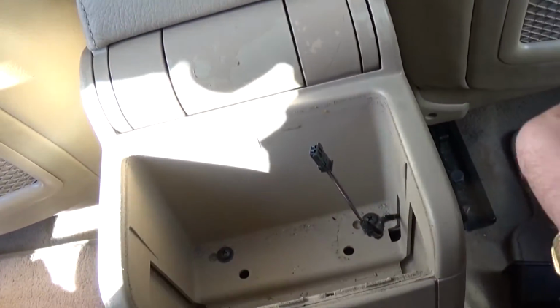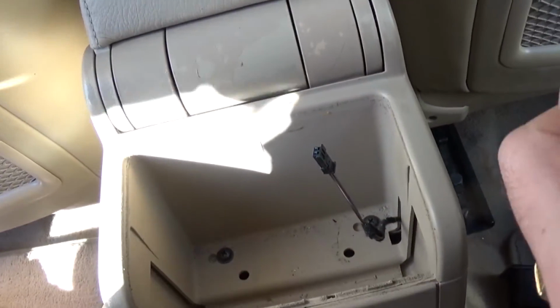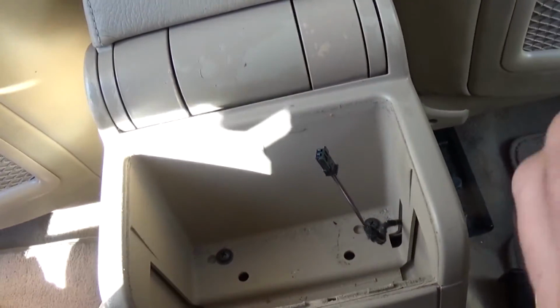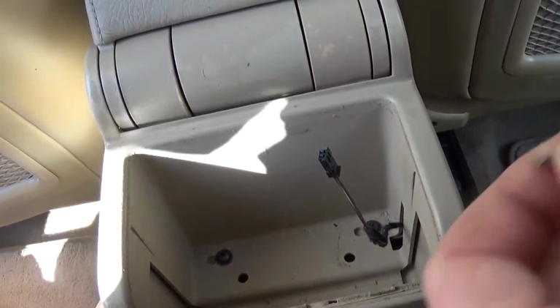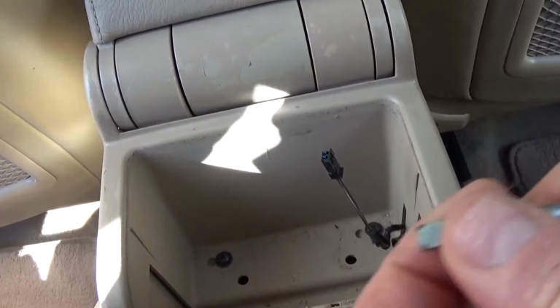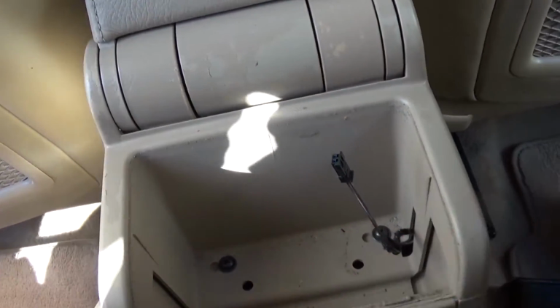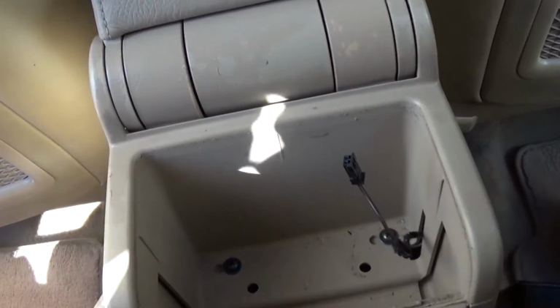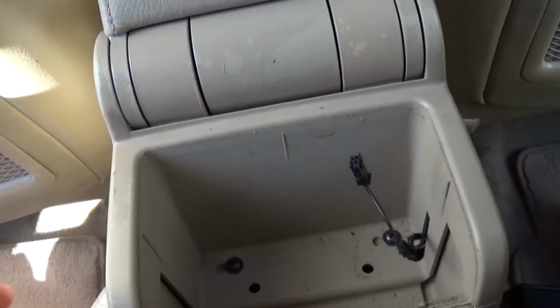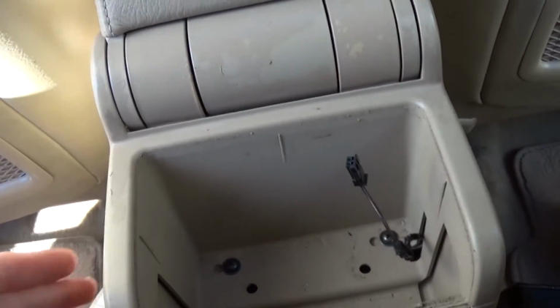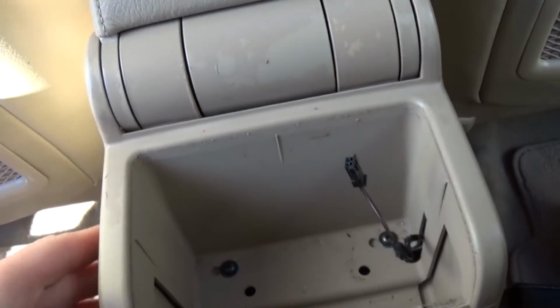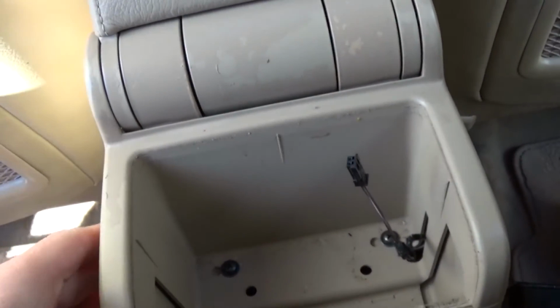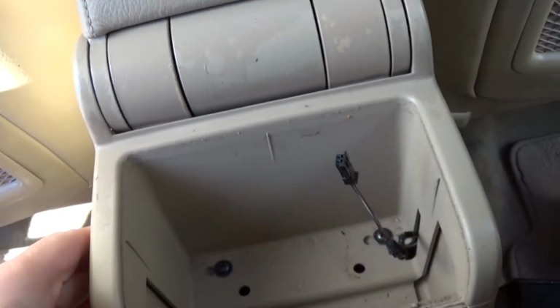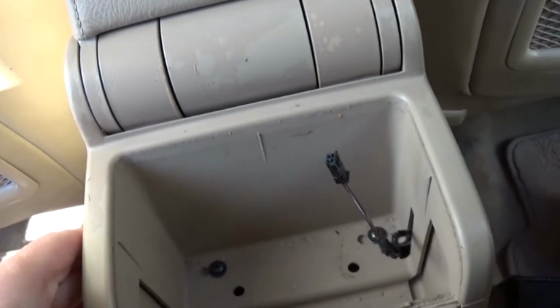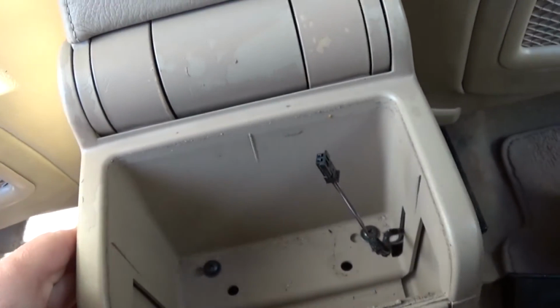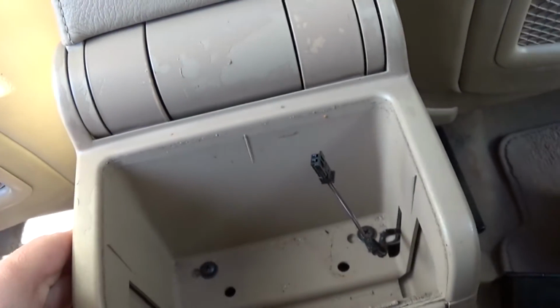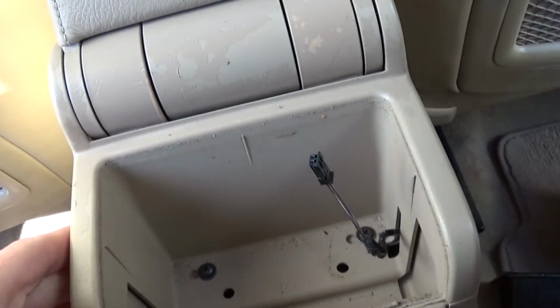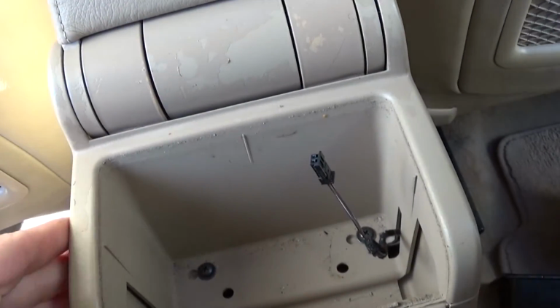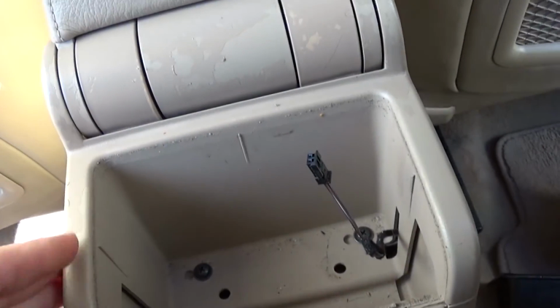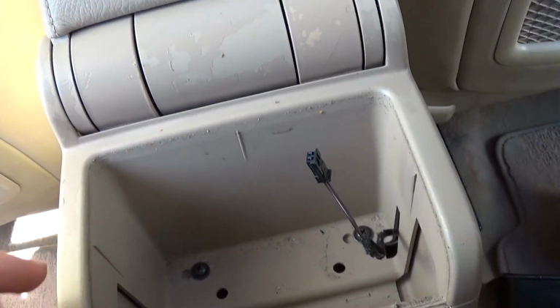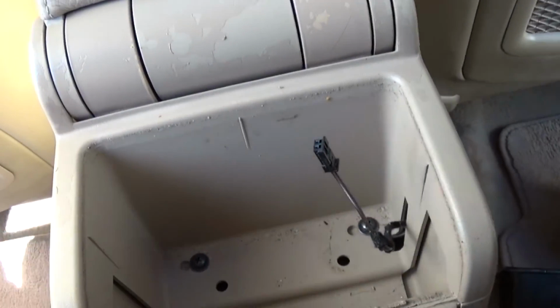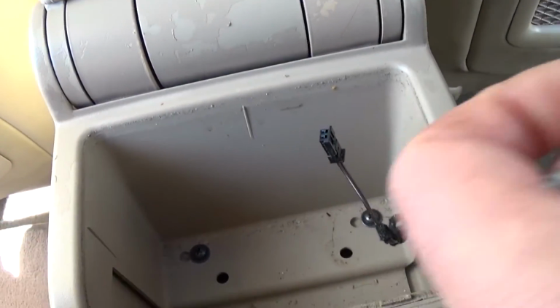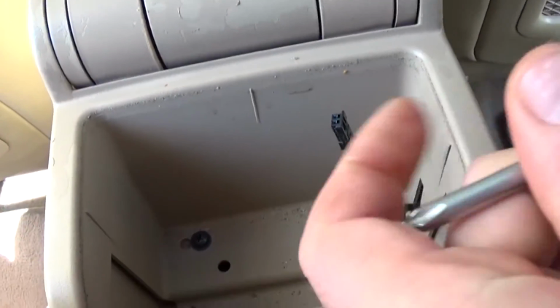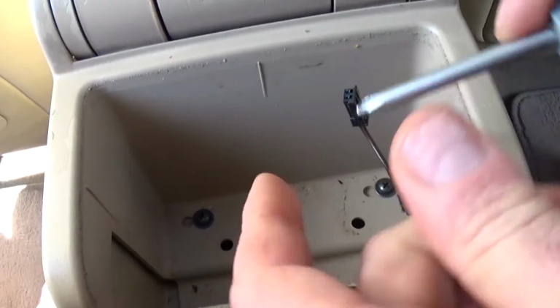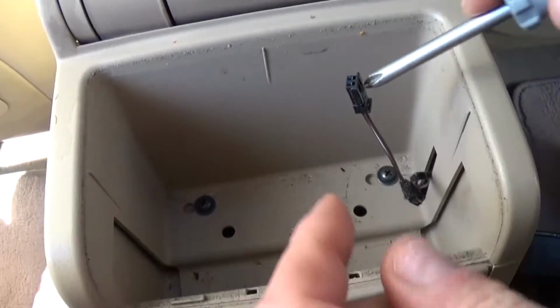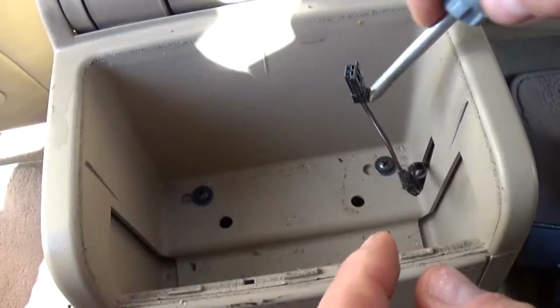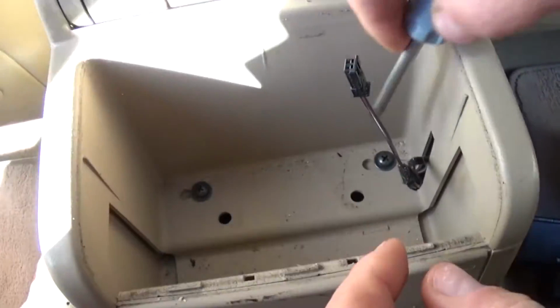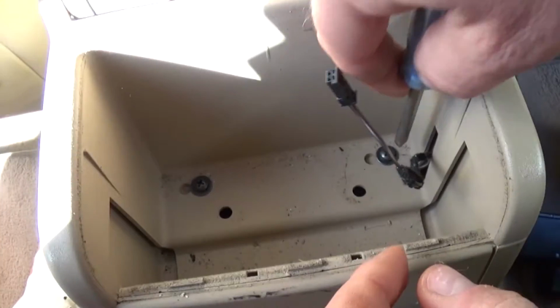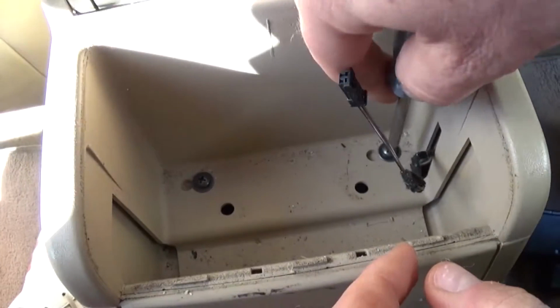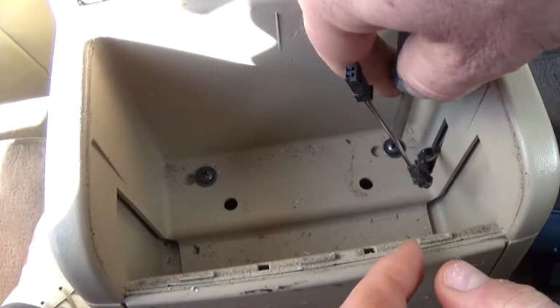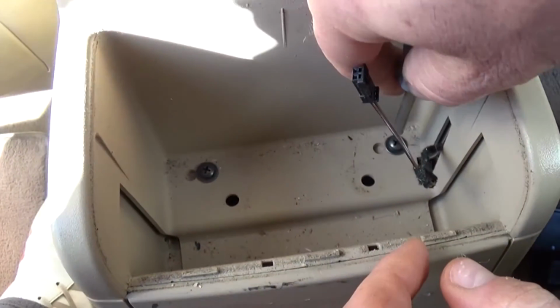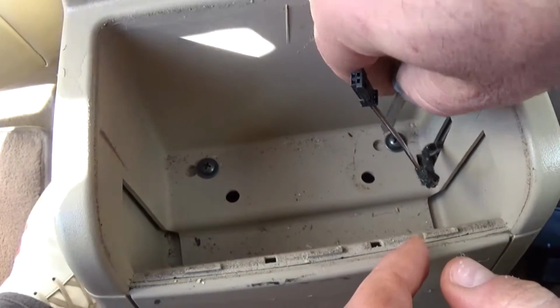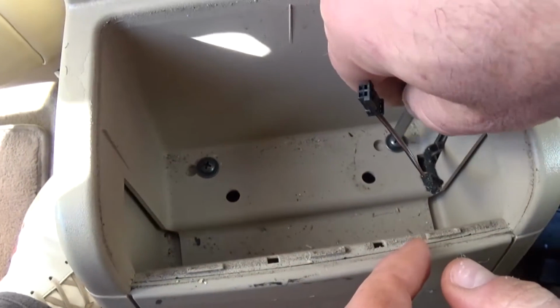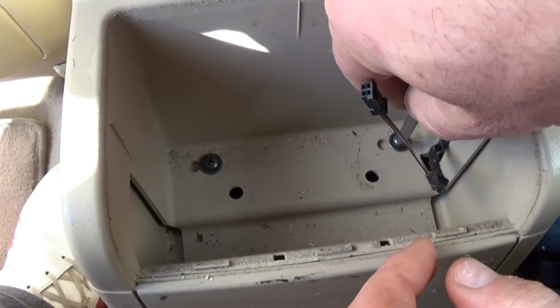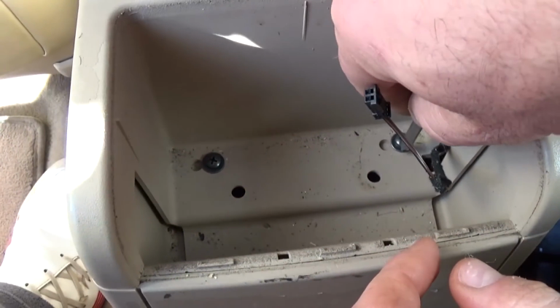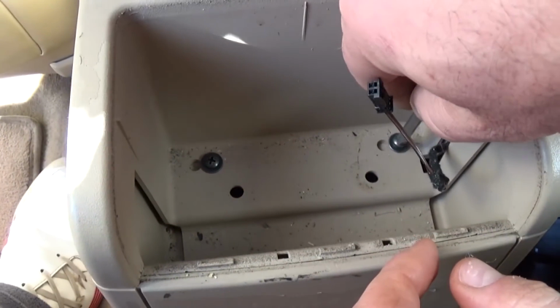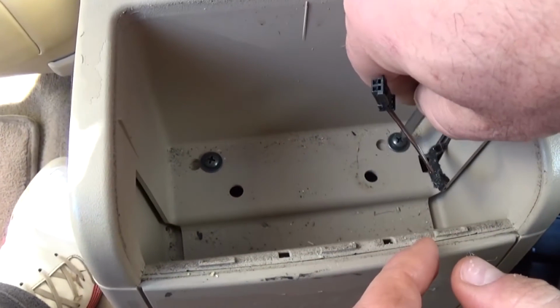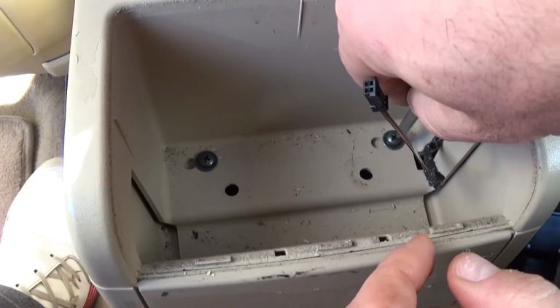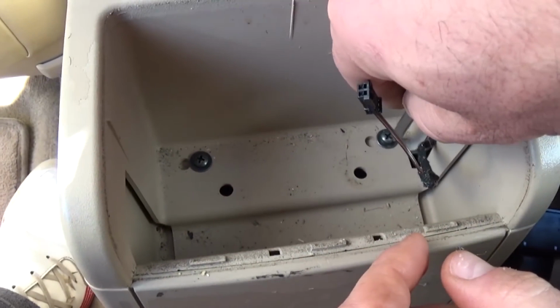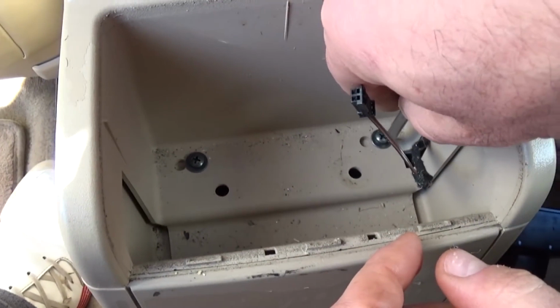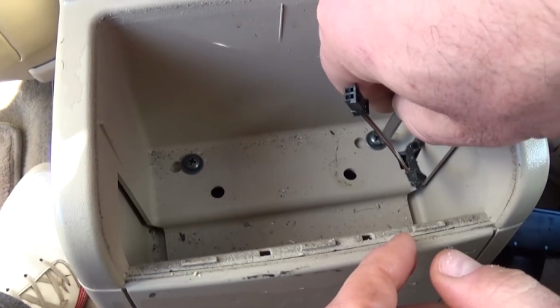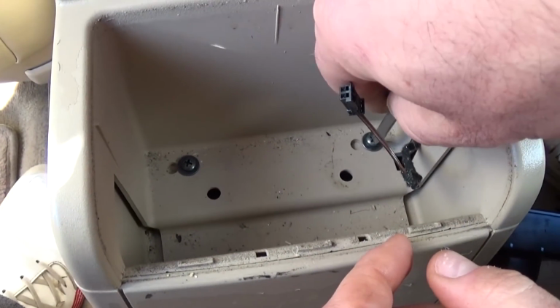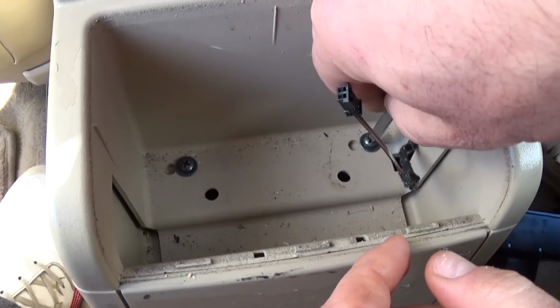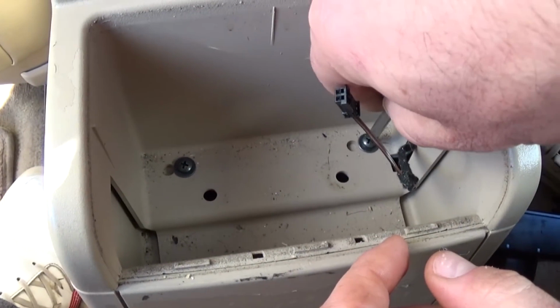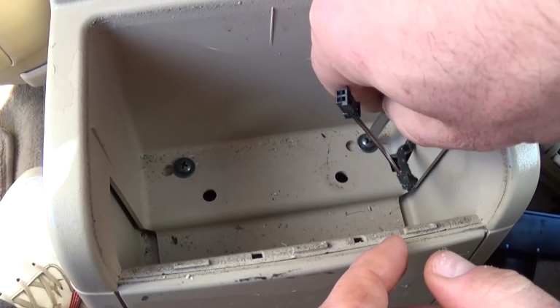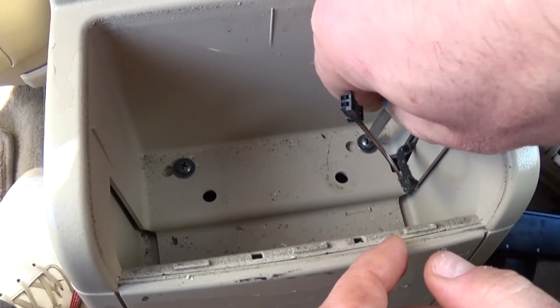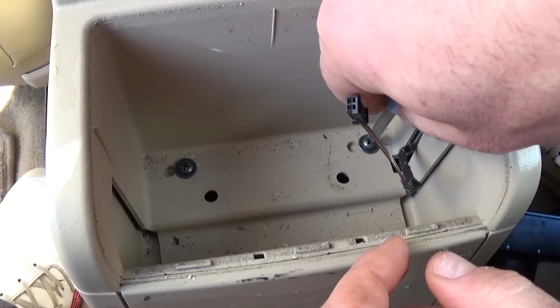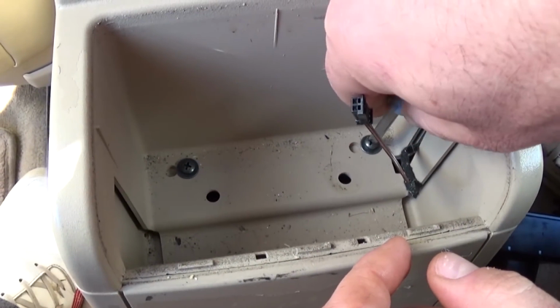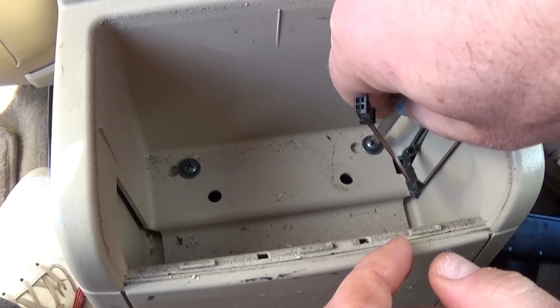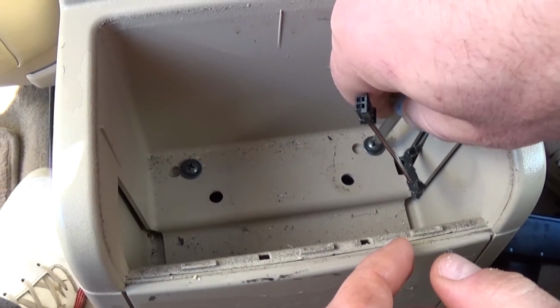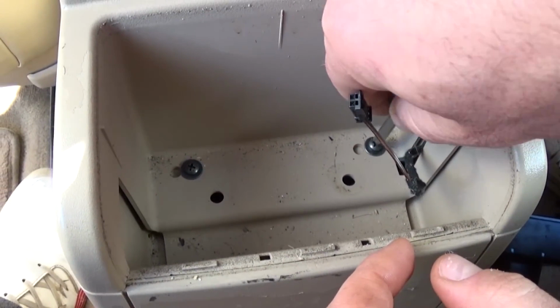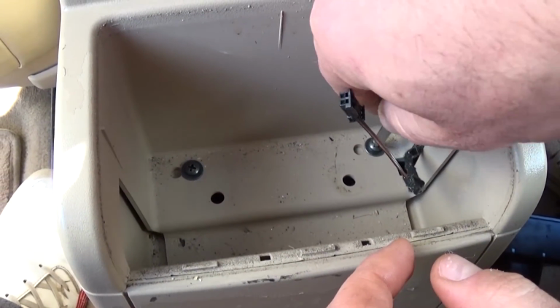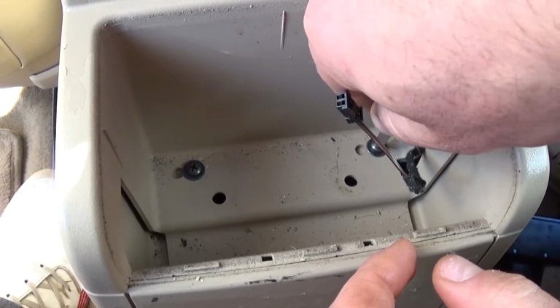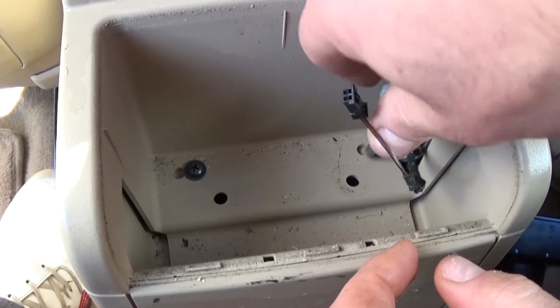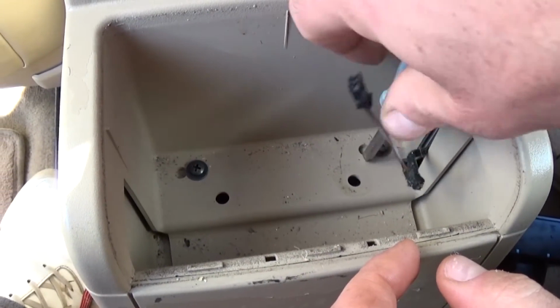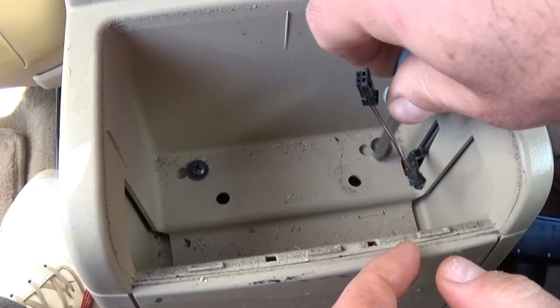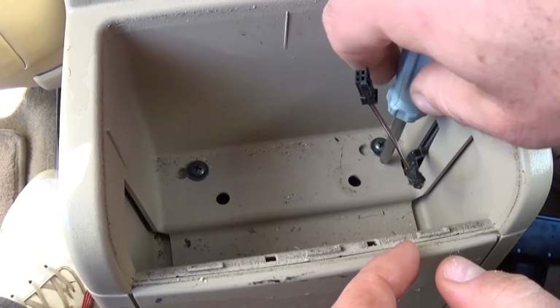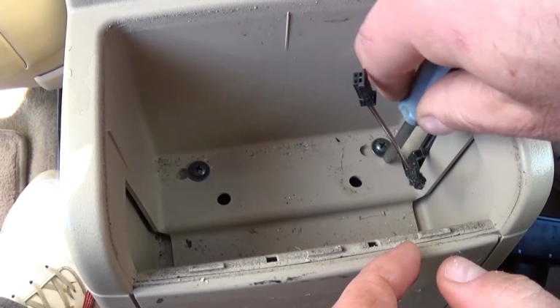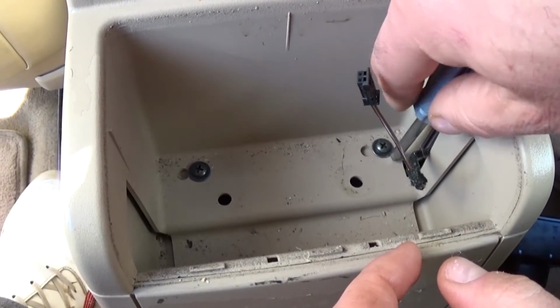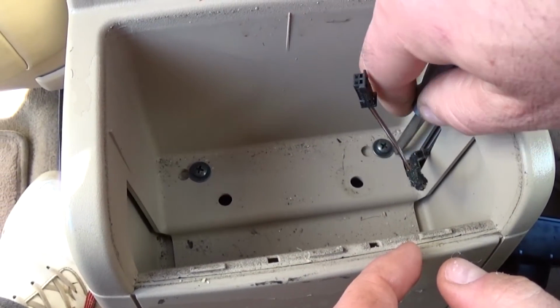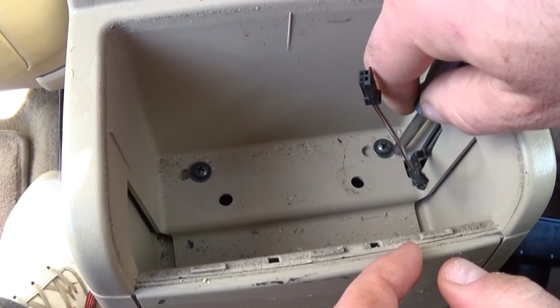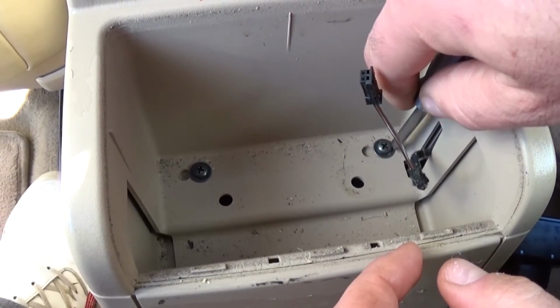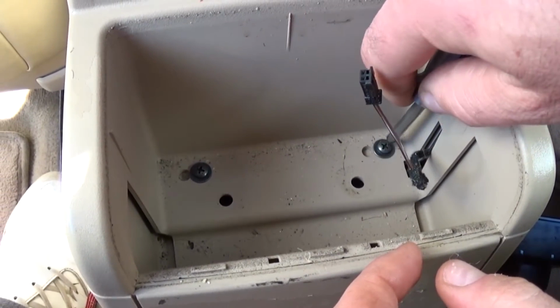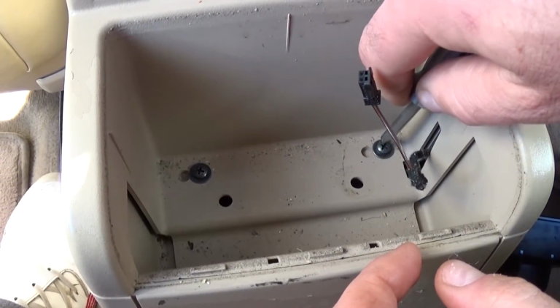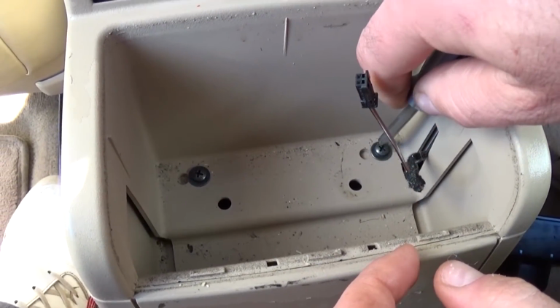Next thing, we have two screws right there — you need to take those off with a flat screwdriver.